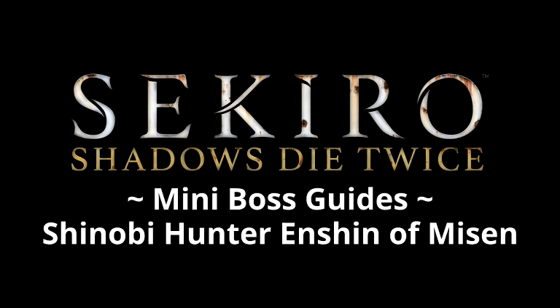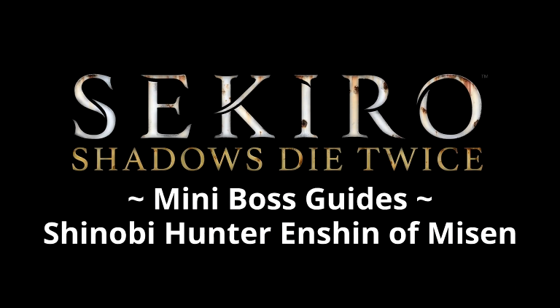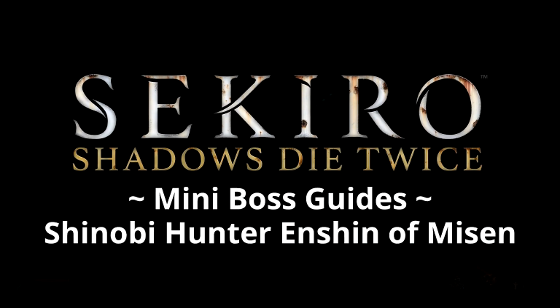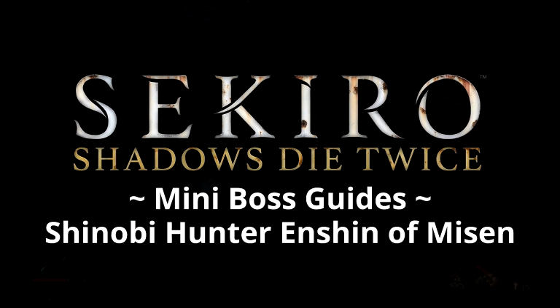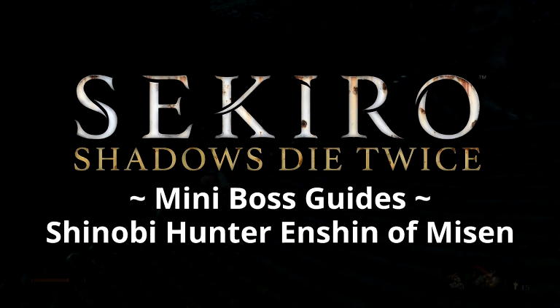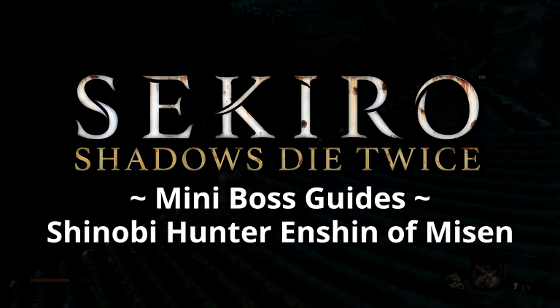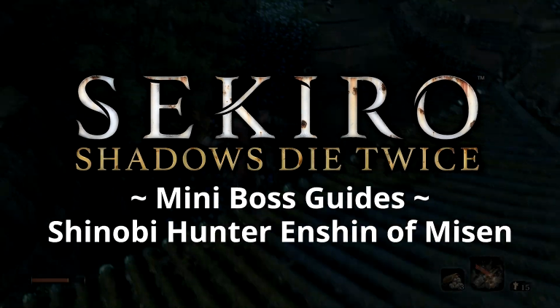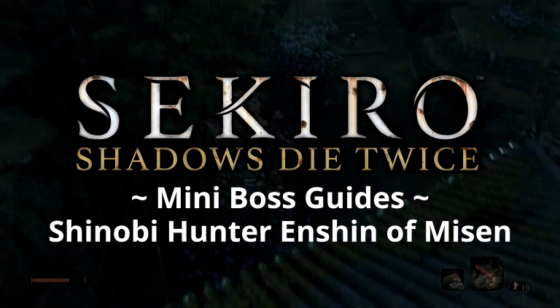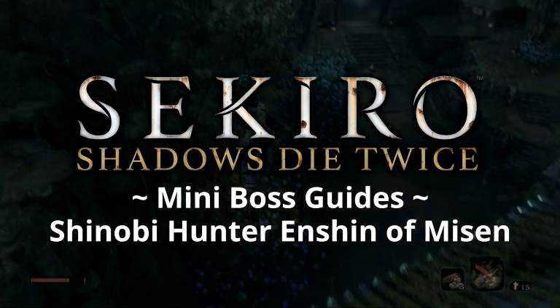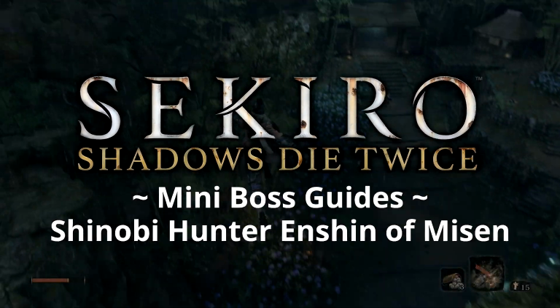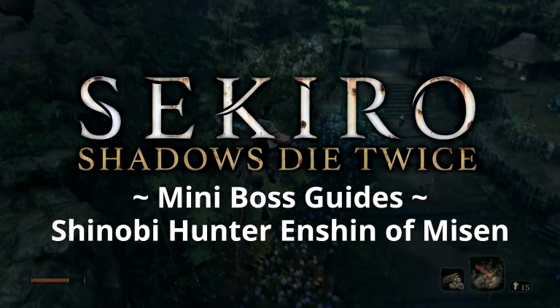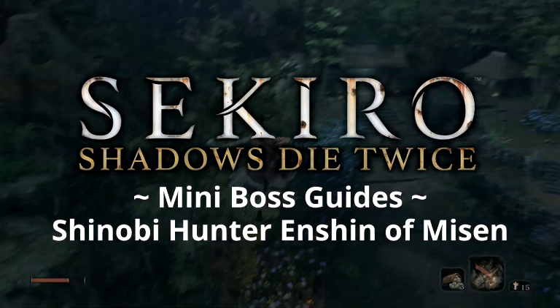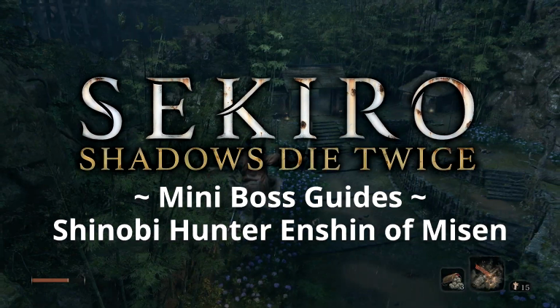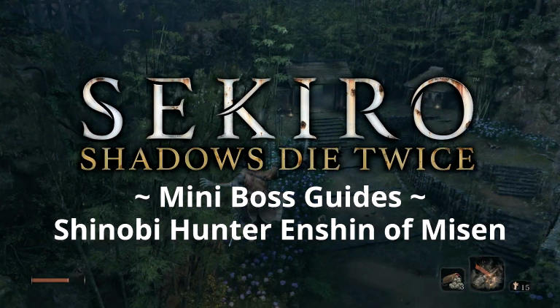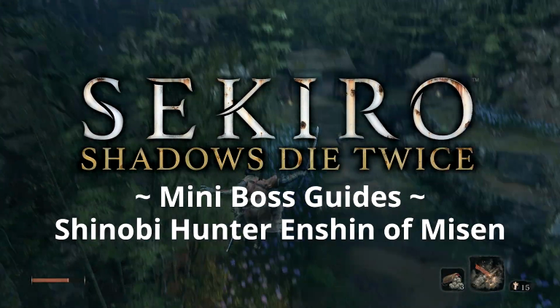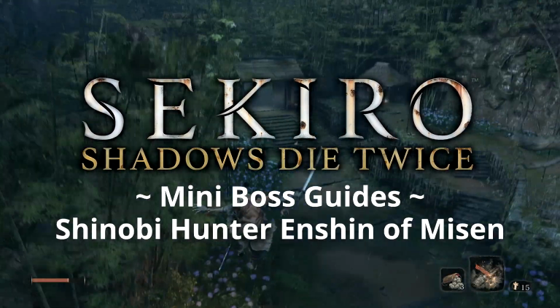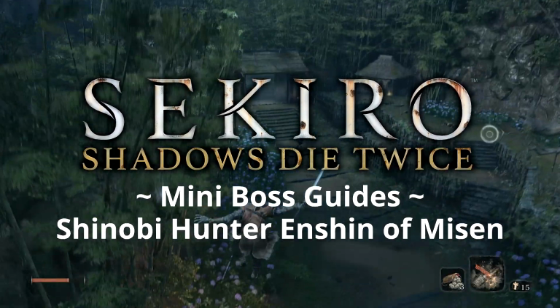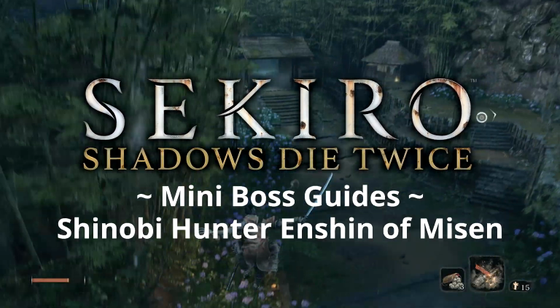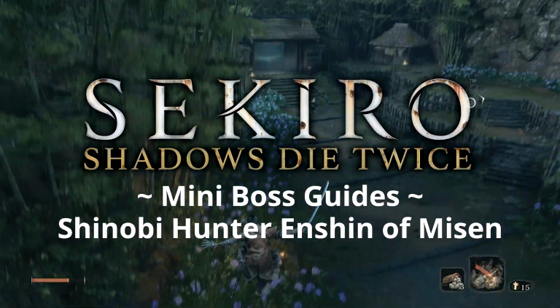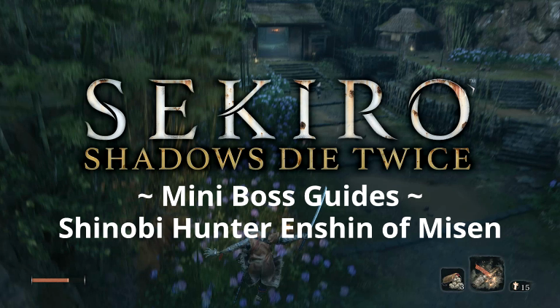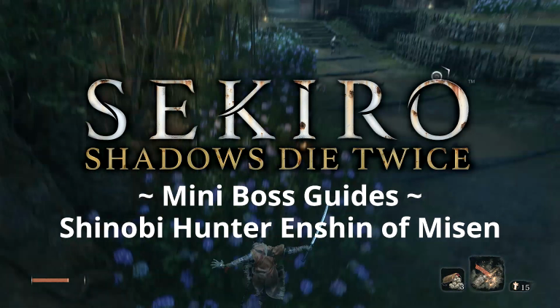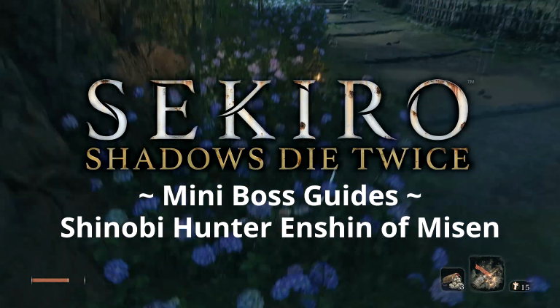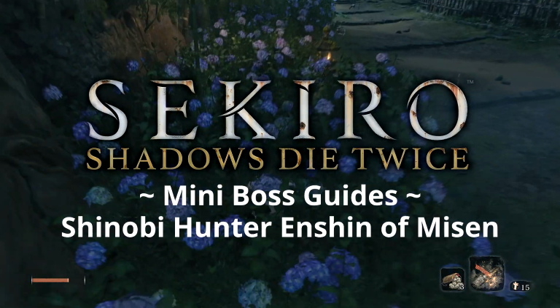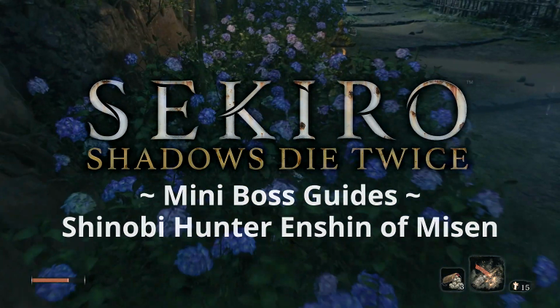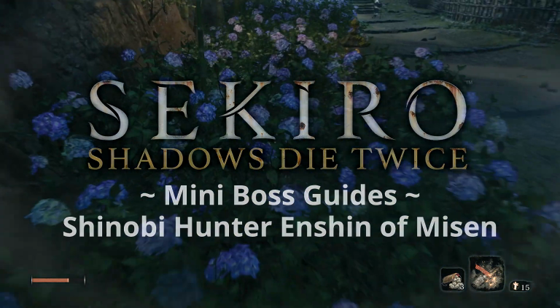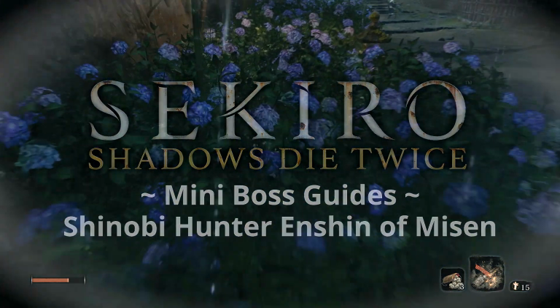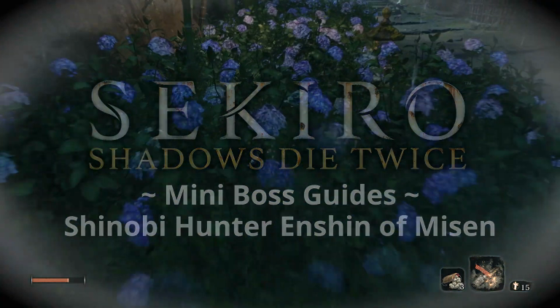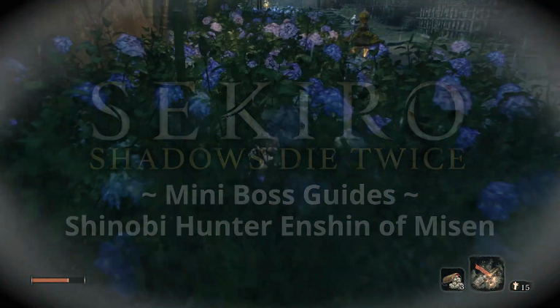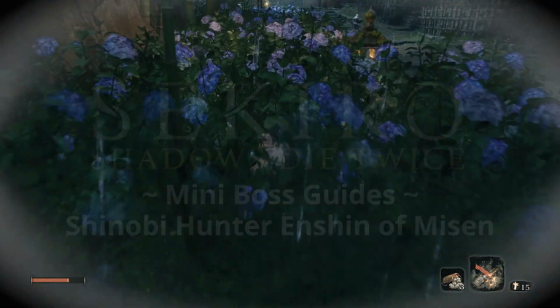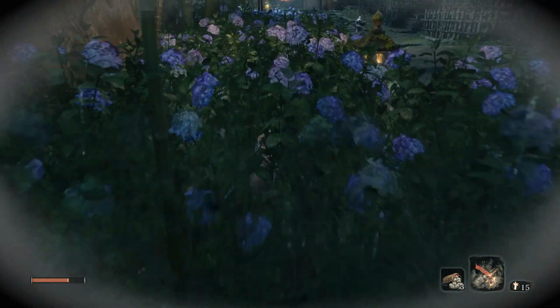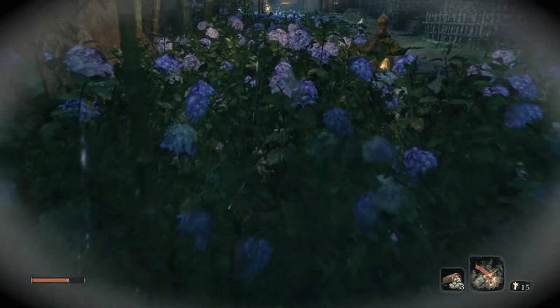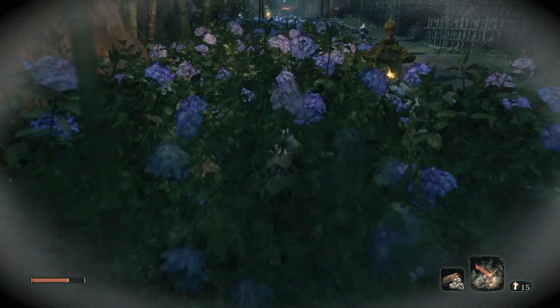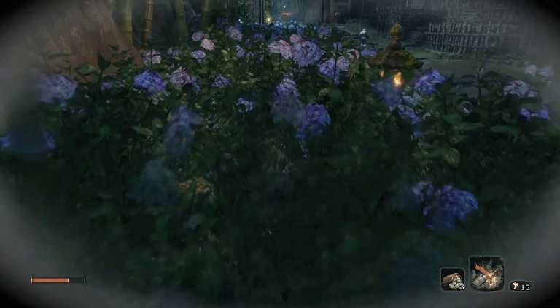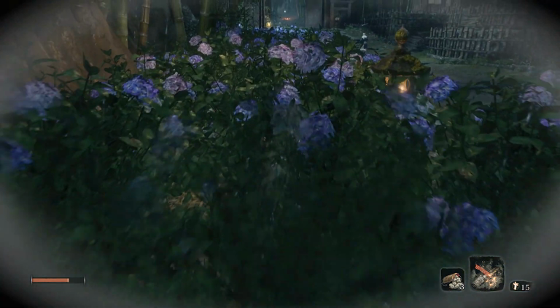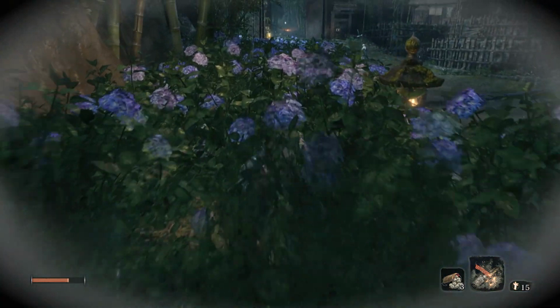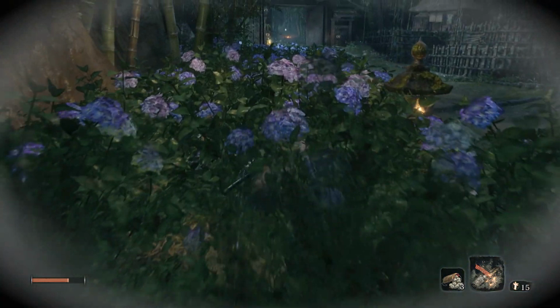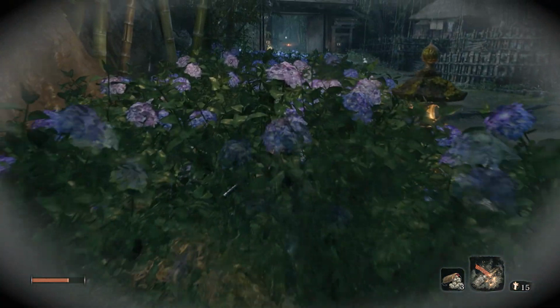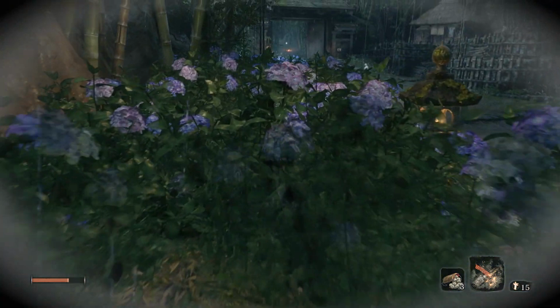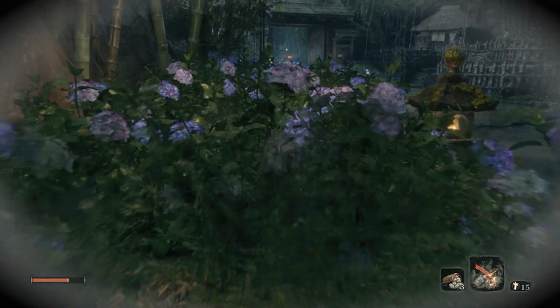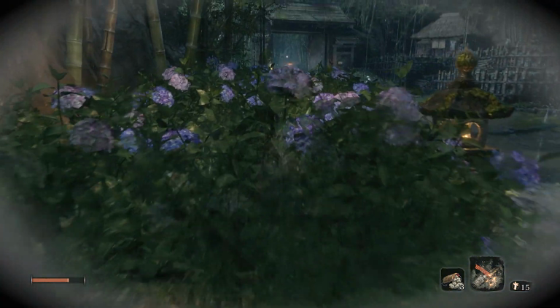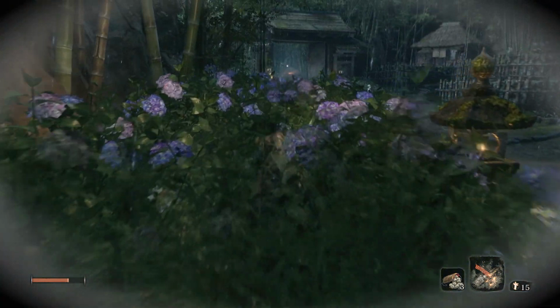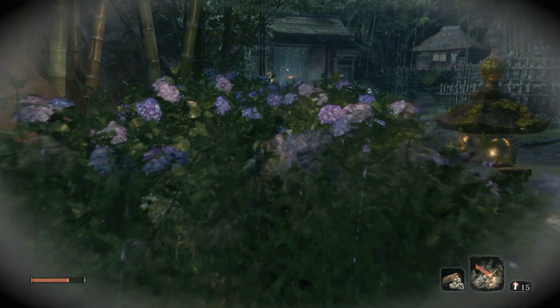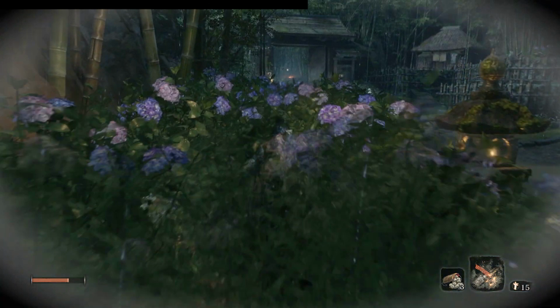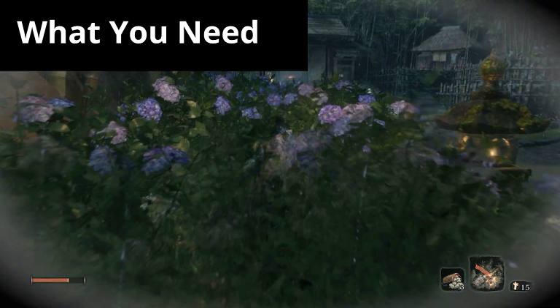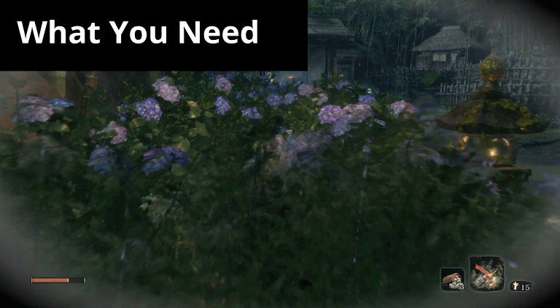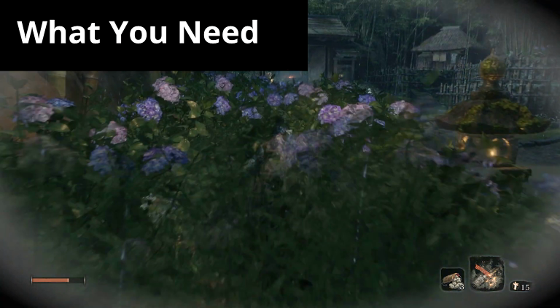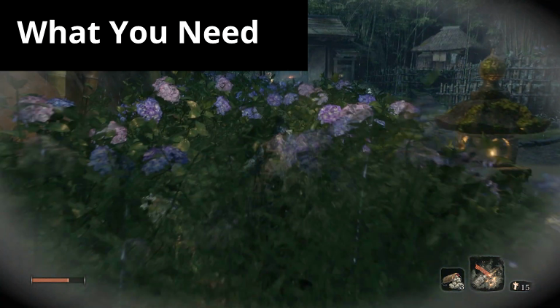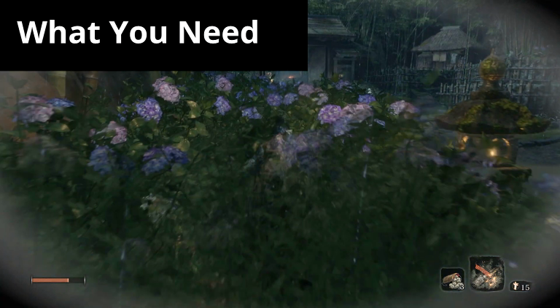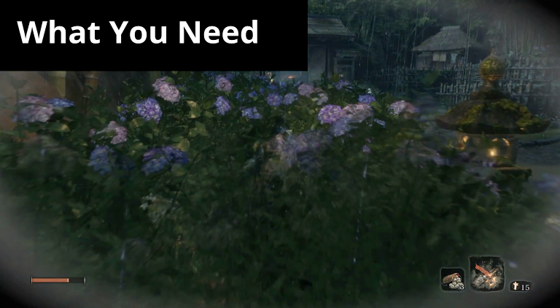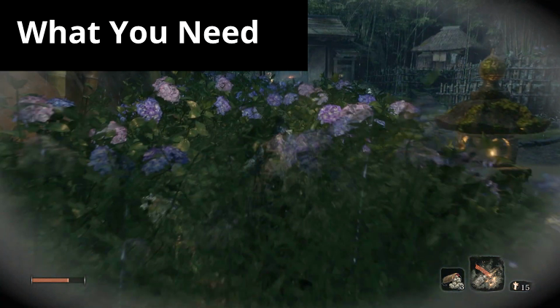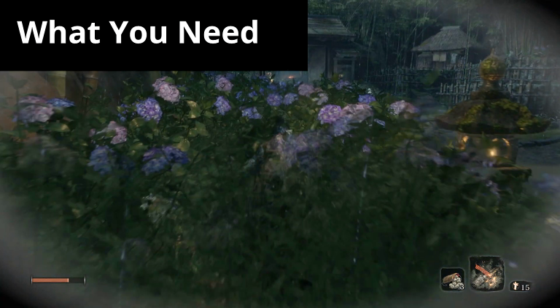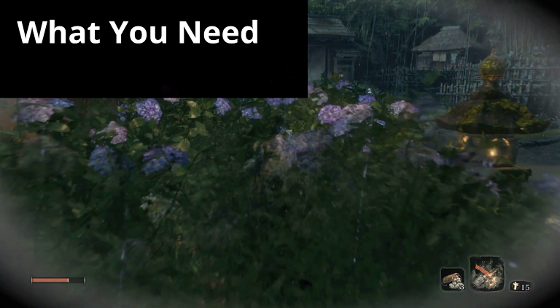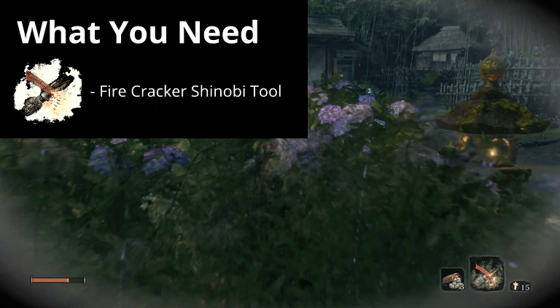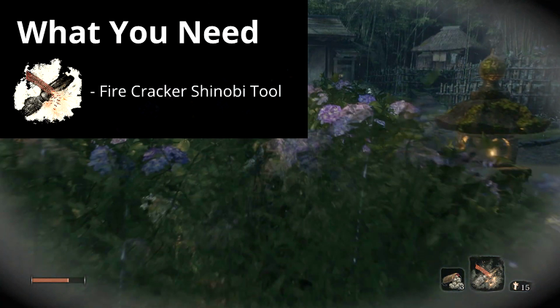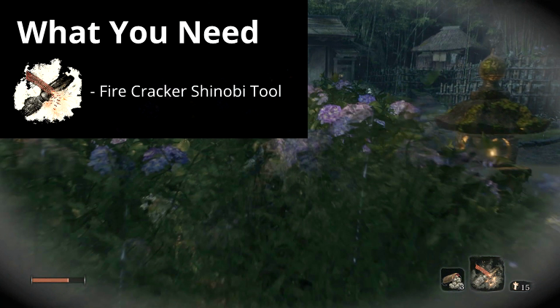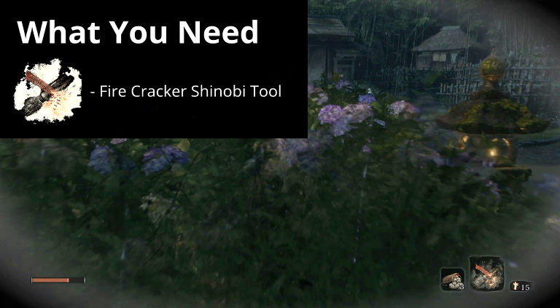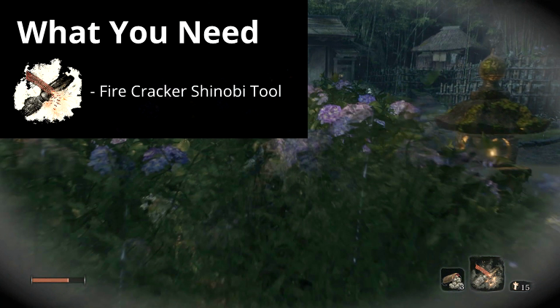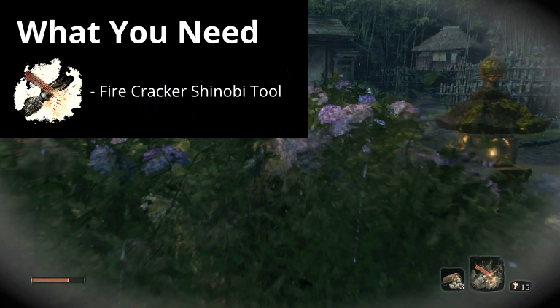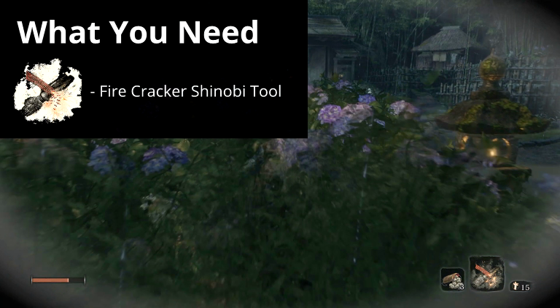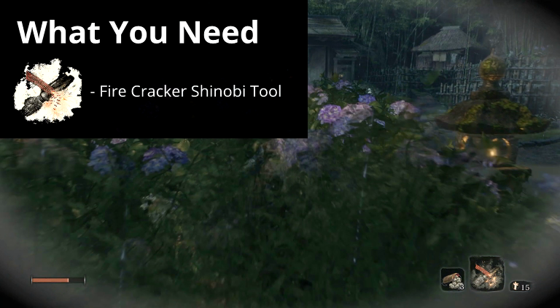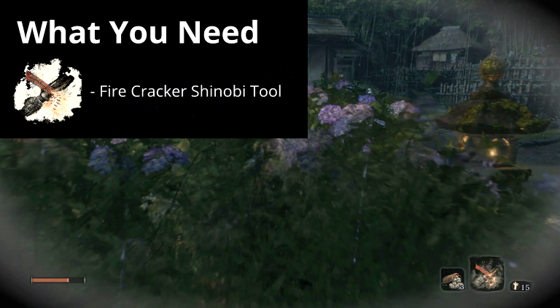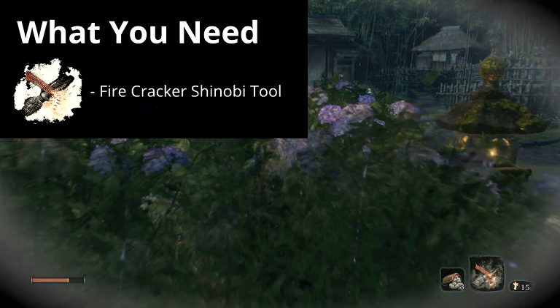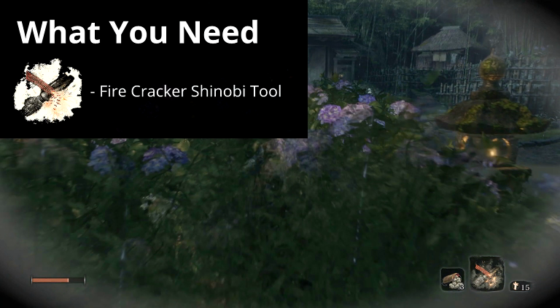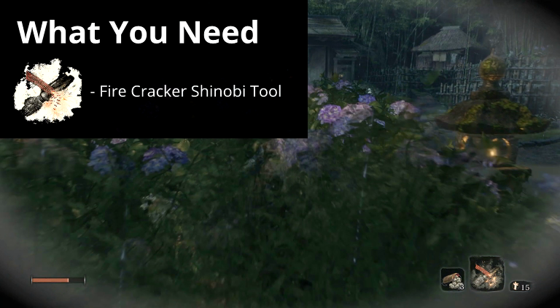Sekiro Mini Boss Guides. What you'll need: Fire Cracker Shinobi Tool.